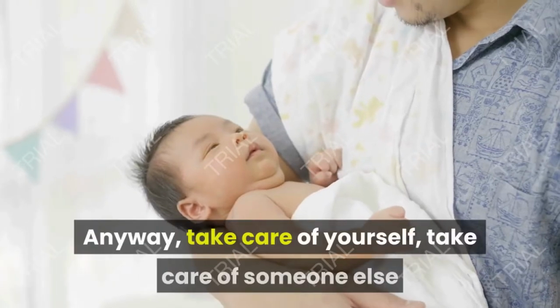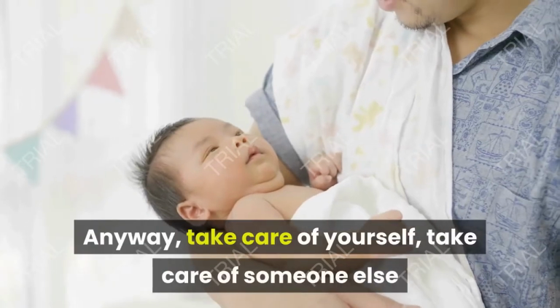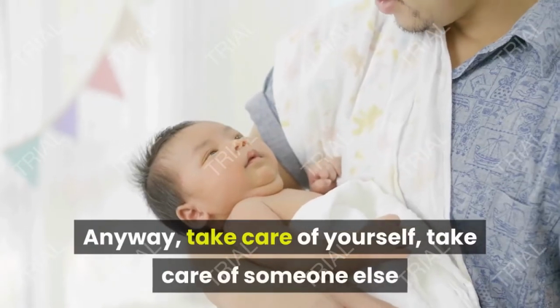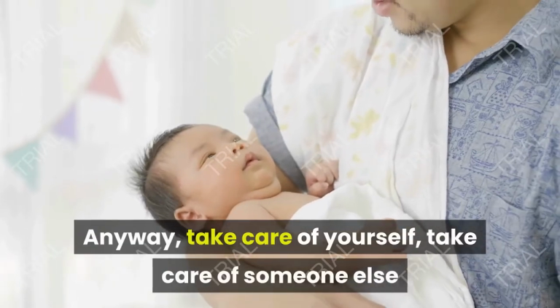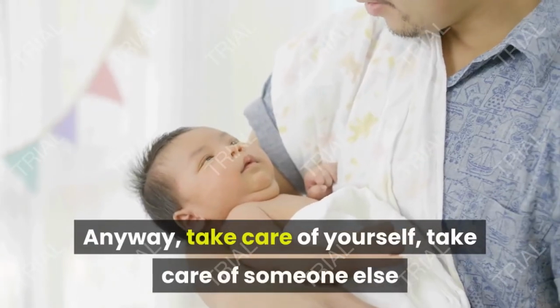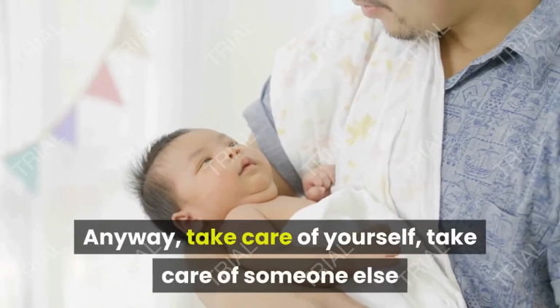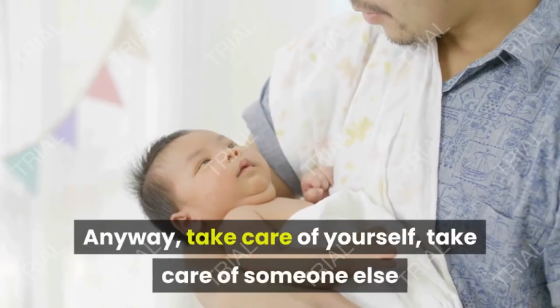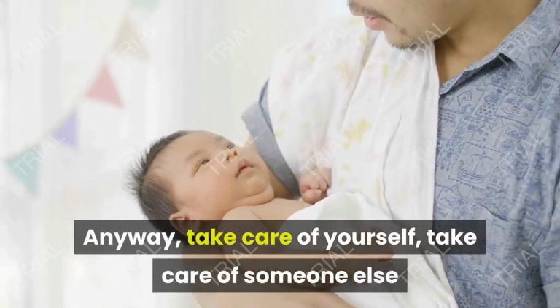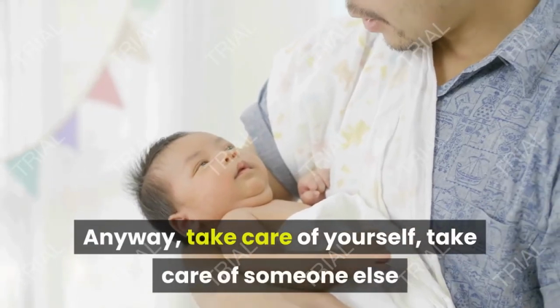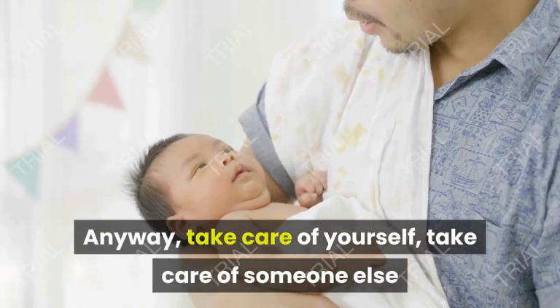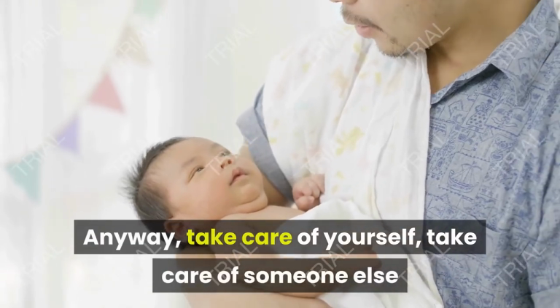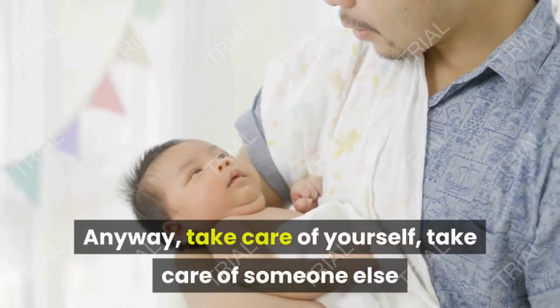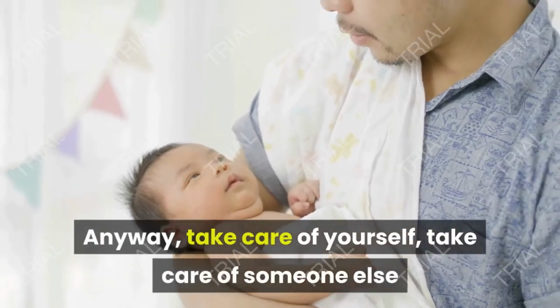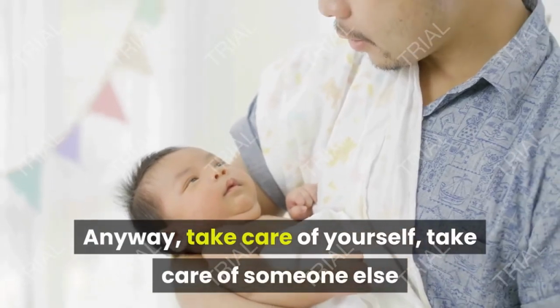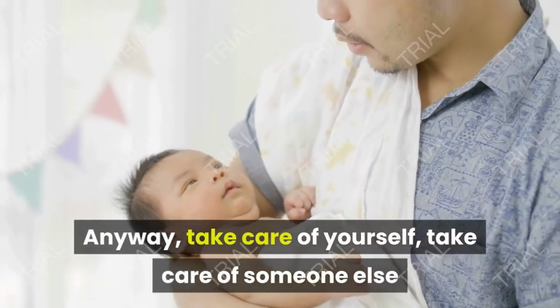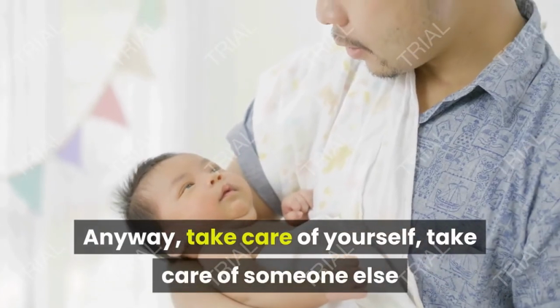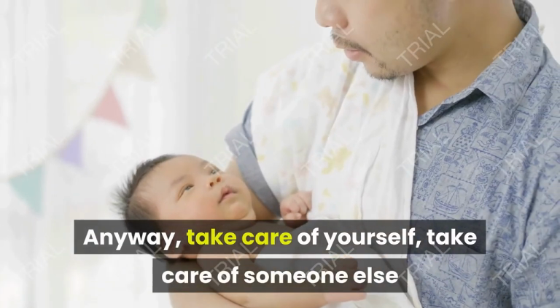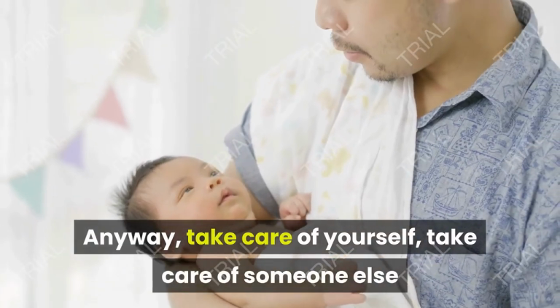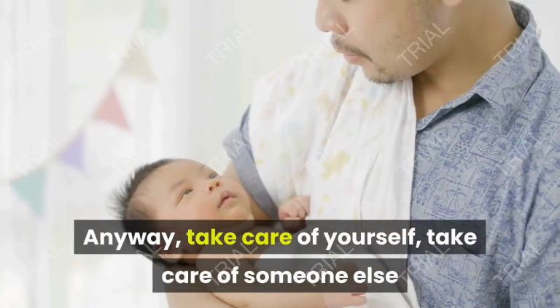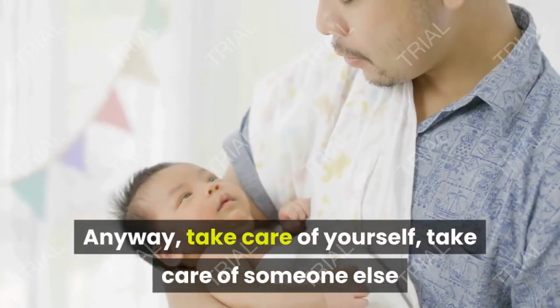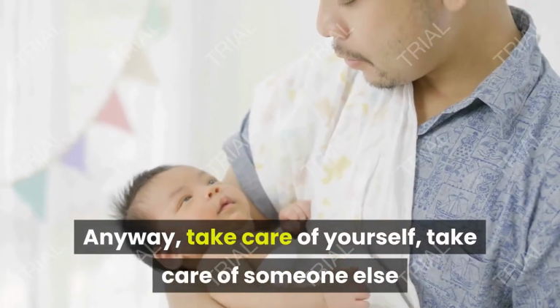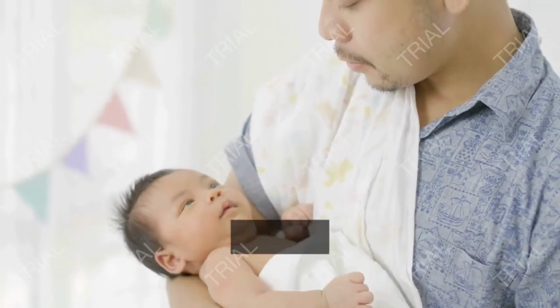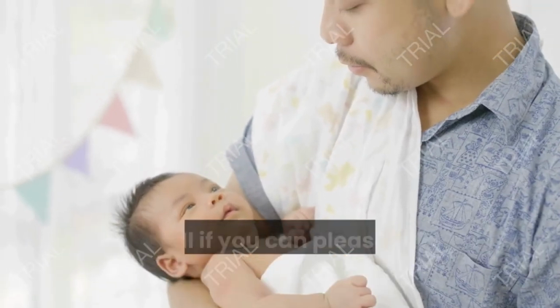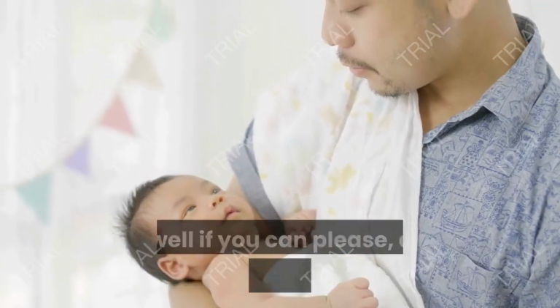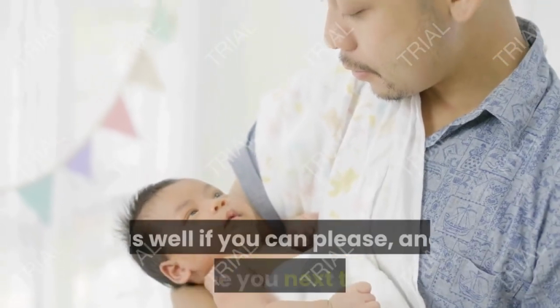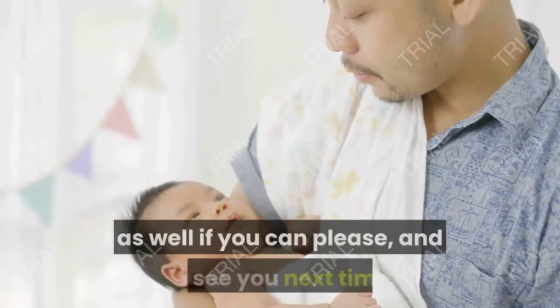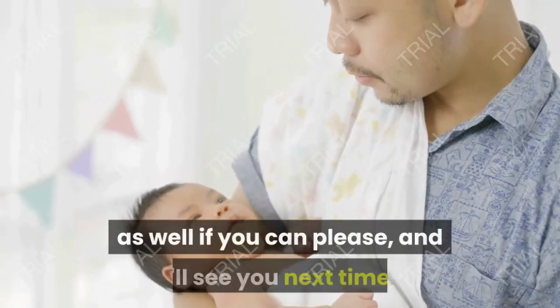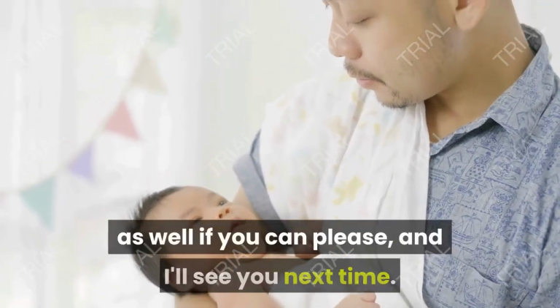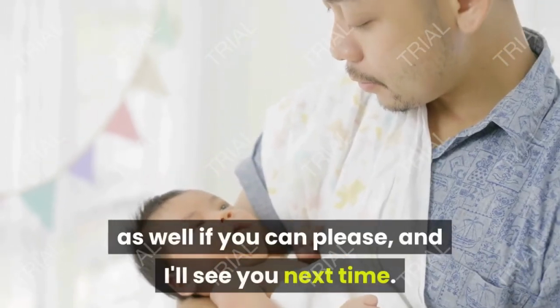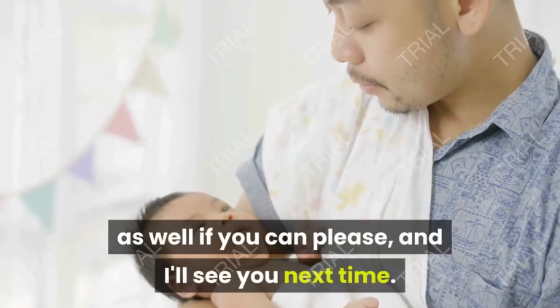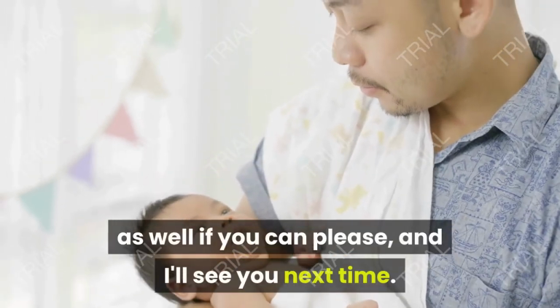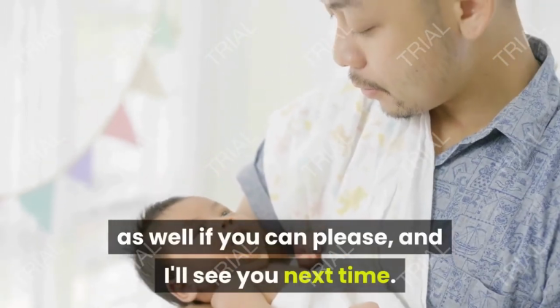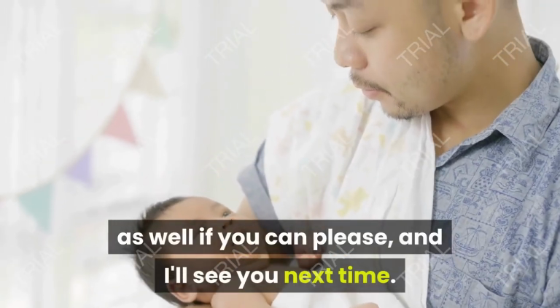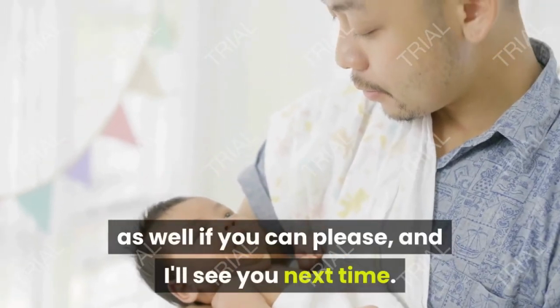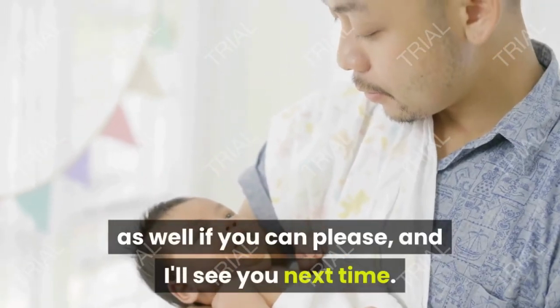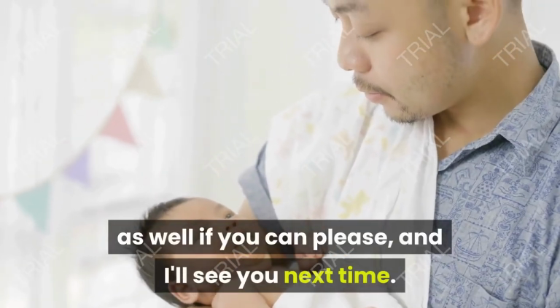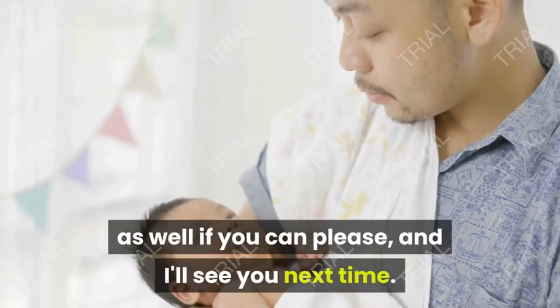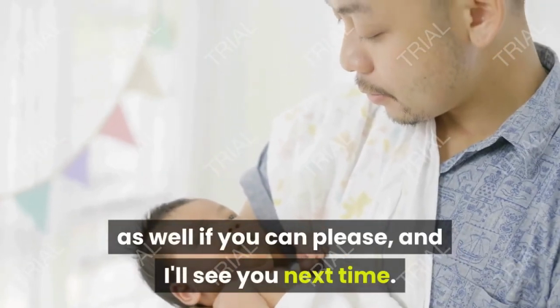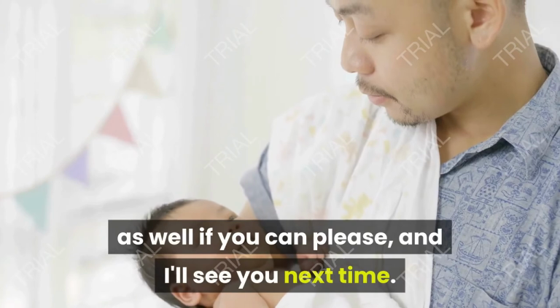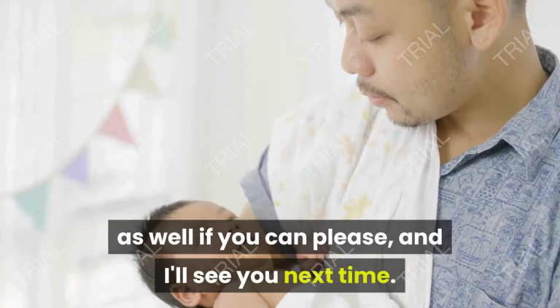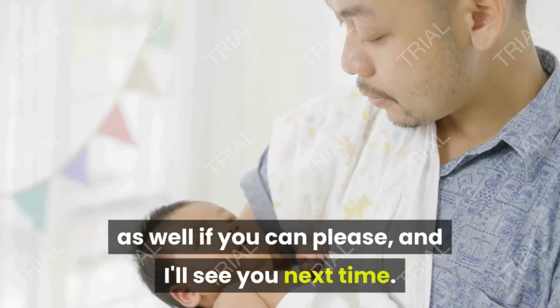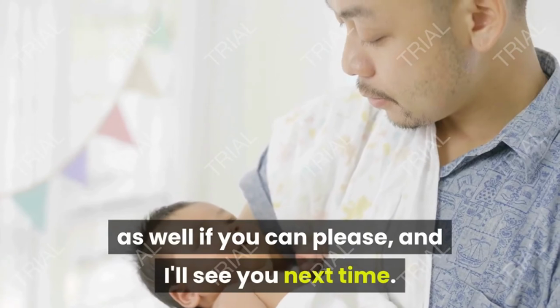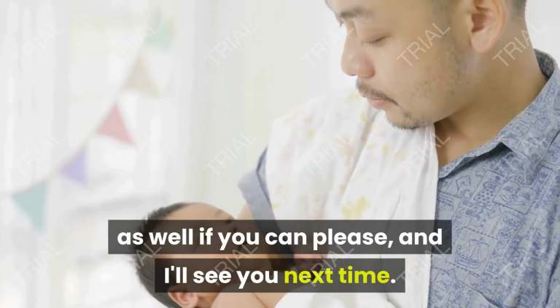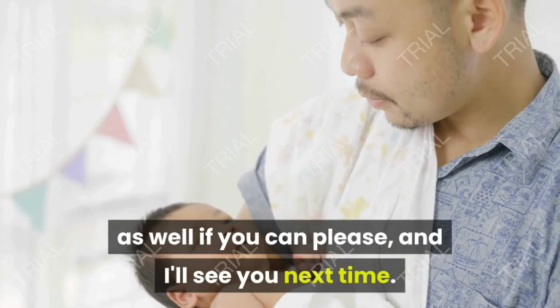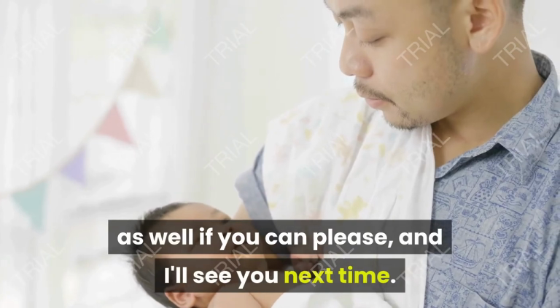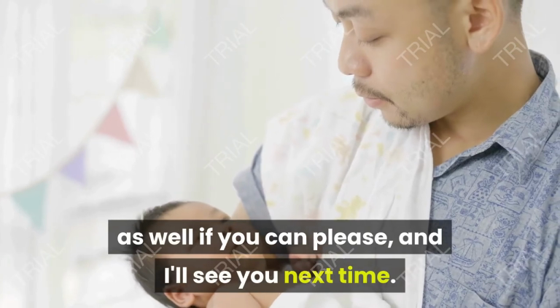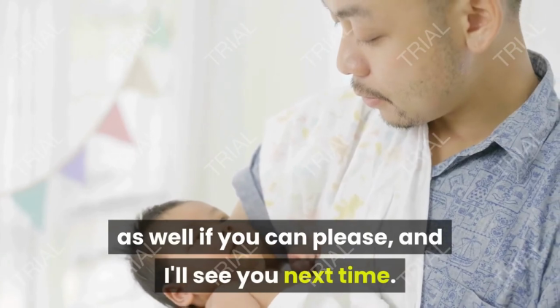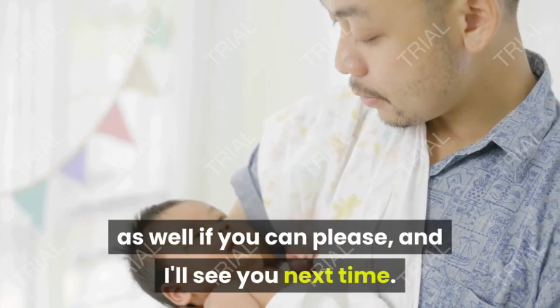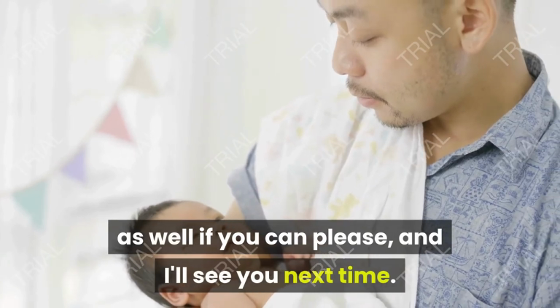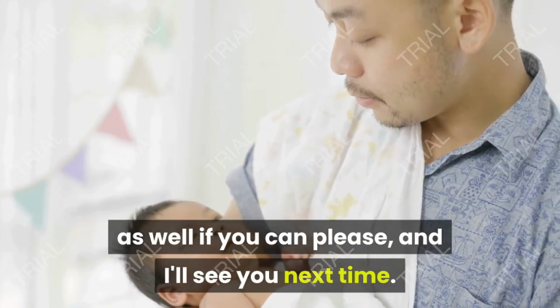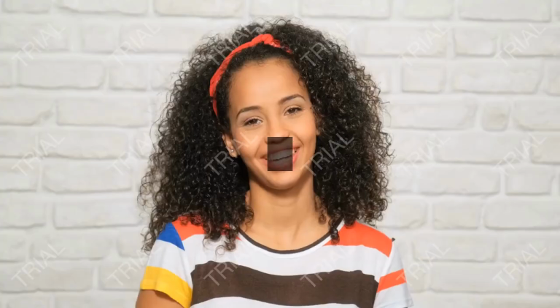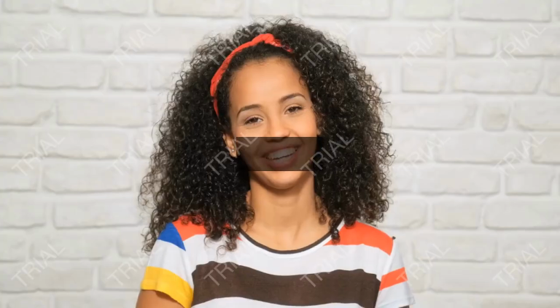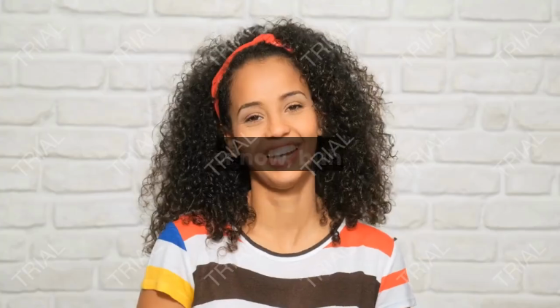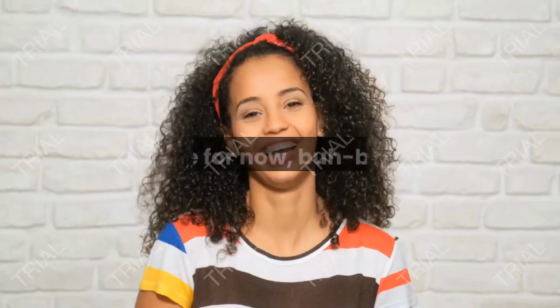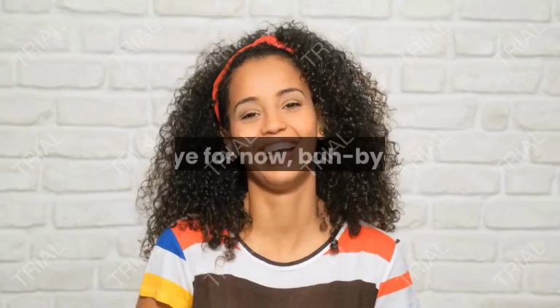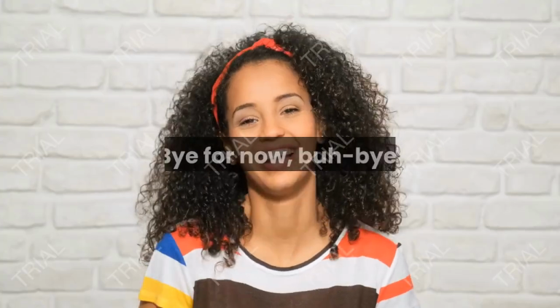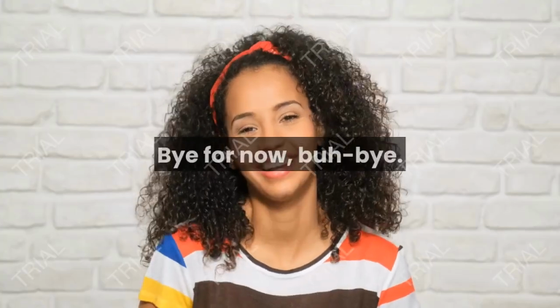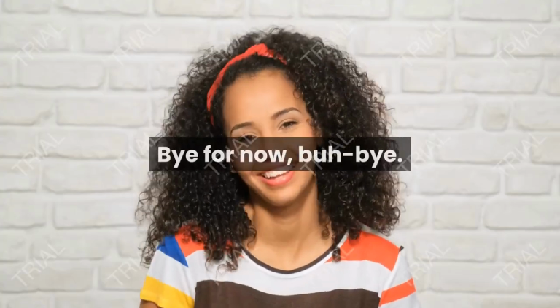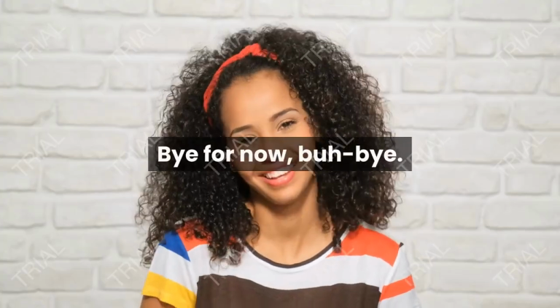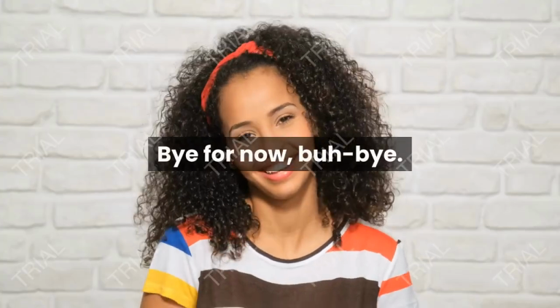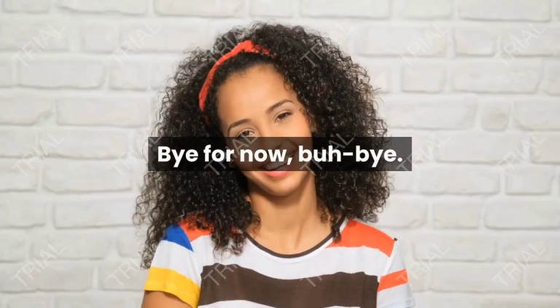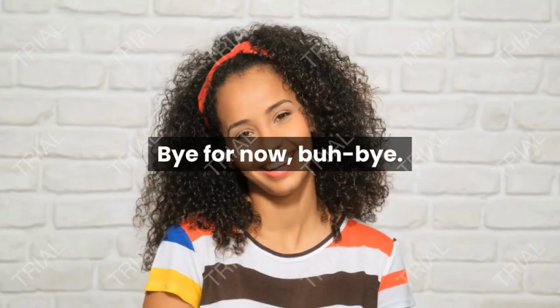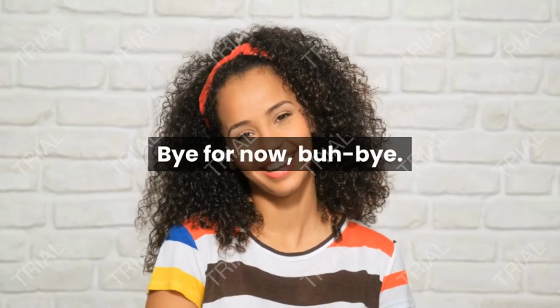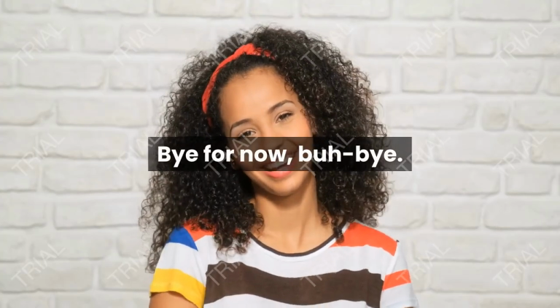Take care of yourself, and take care of someone else as well if you can. I'll see you next time — bye for now!